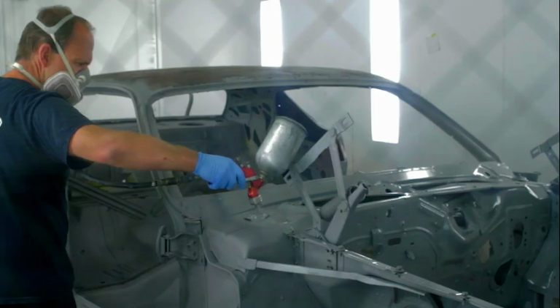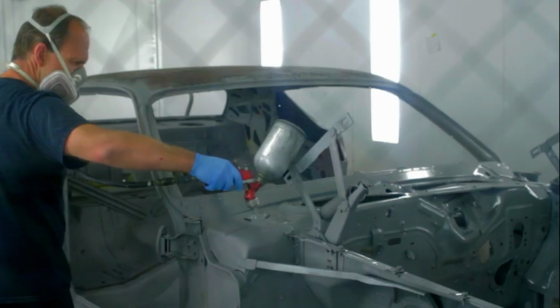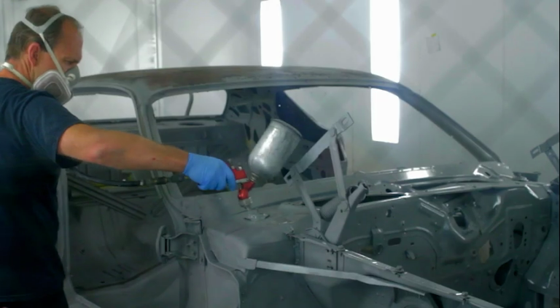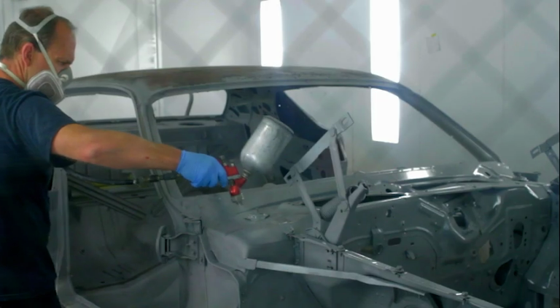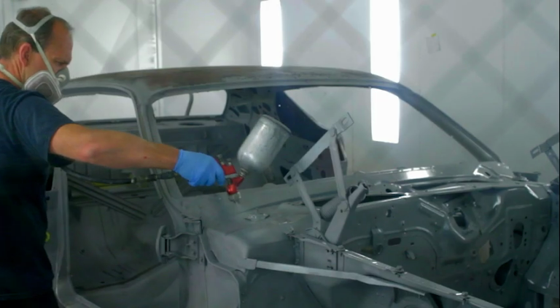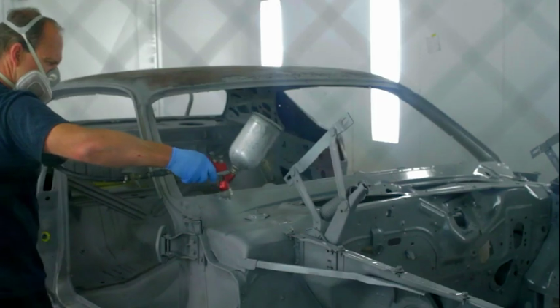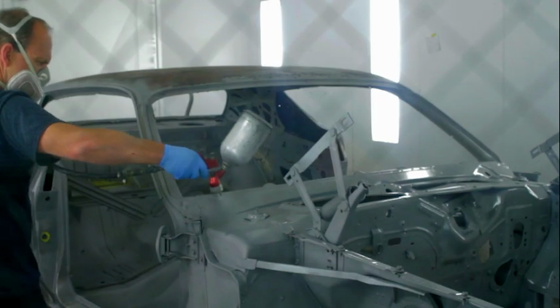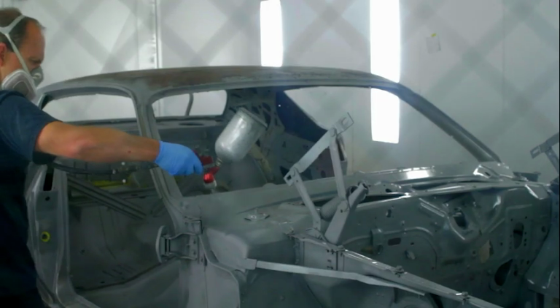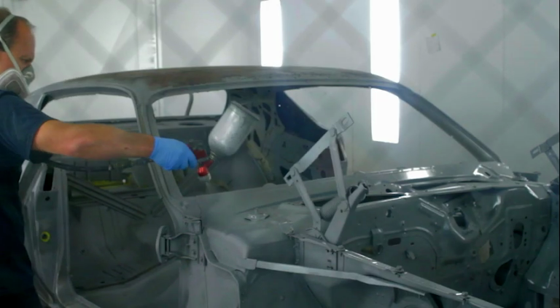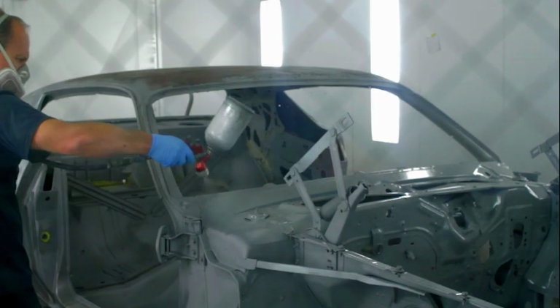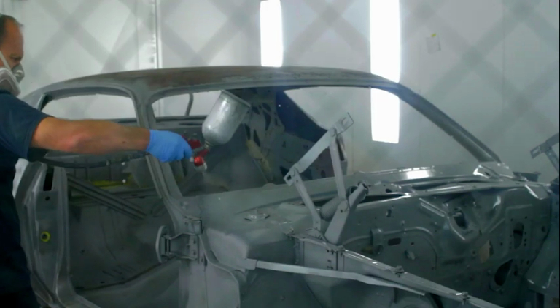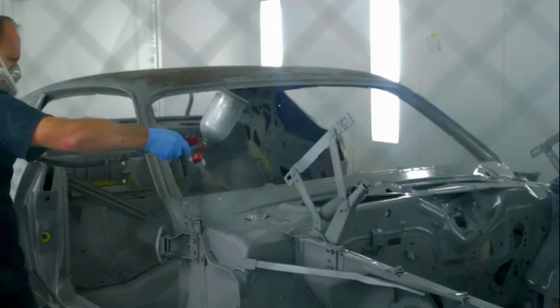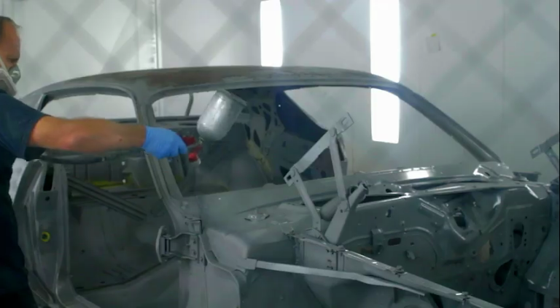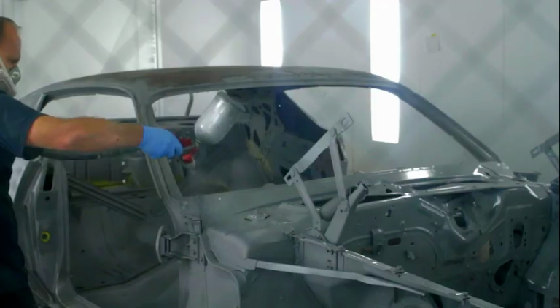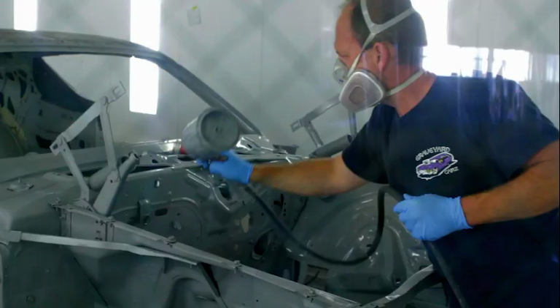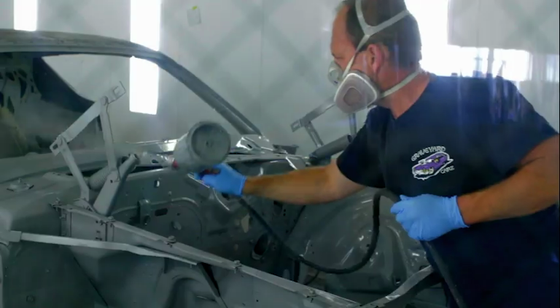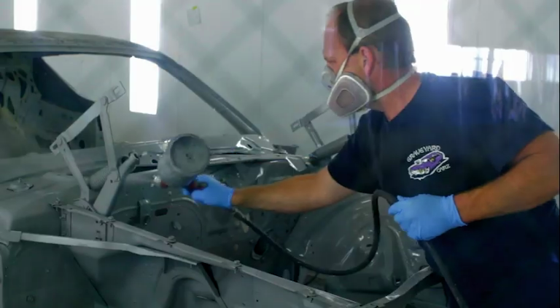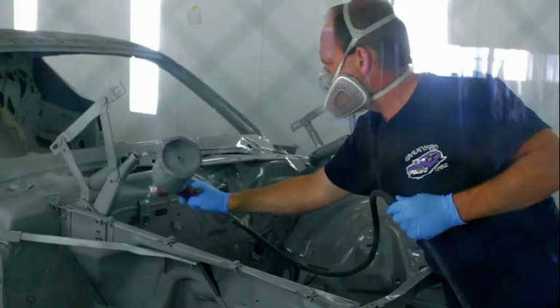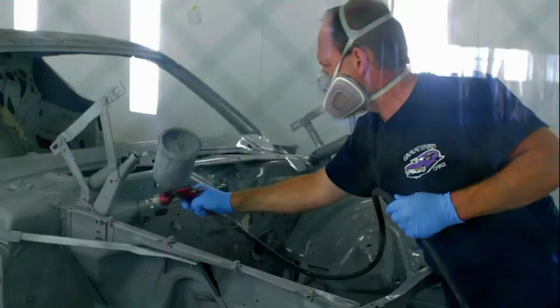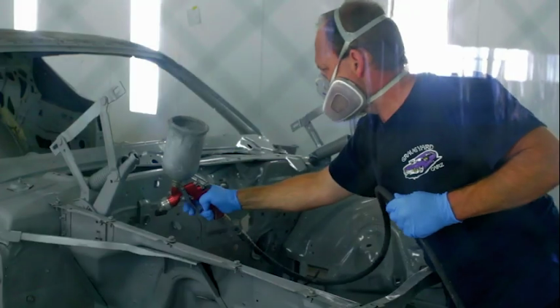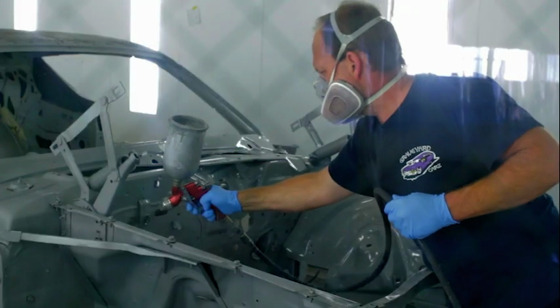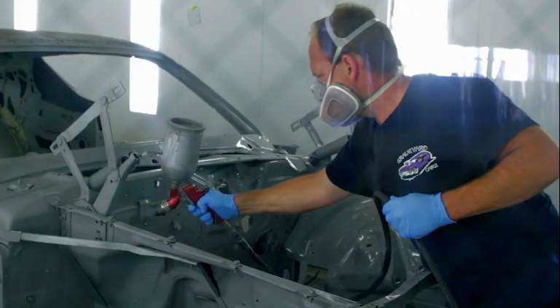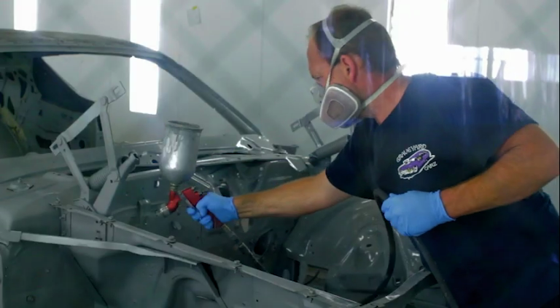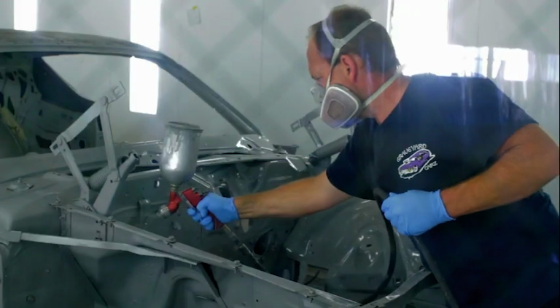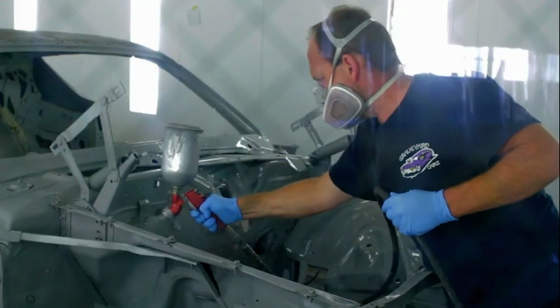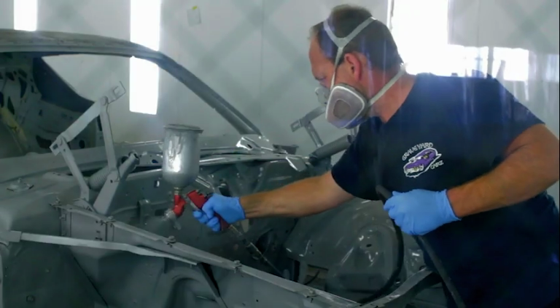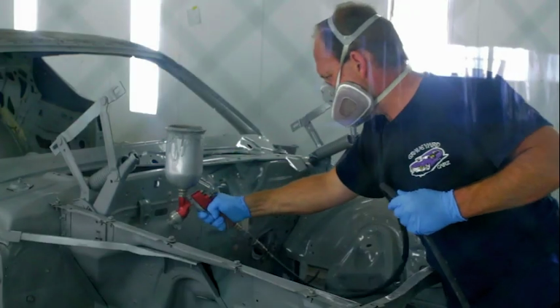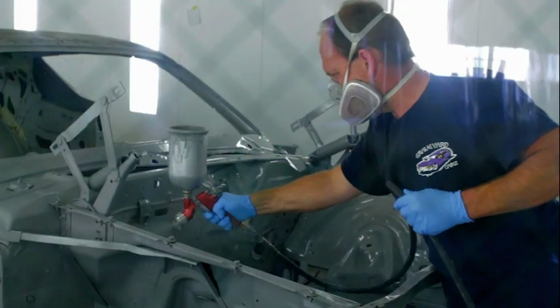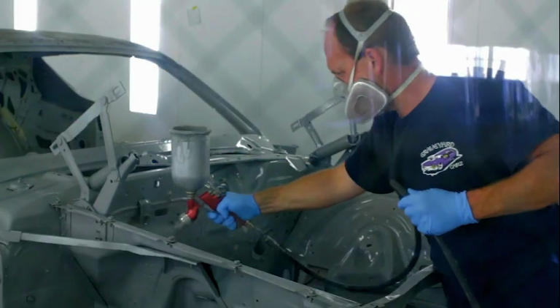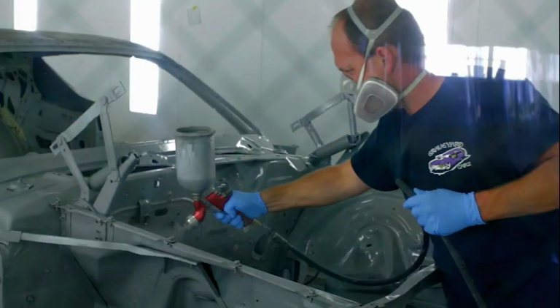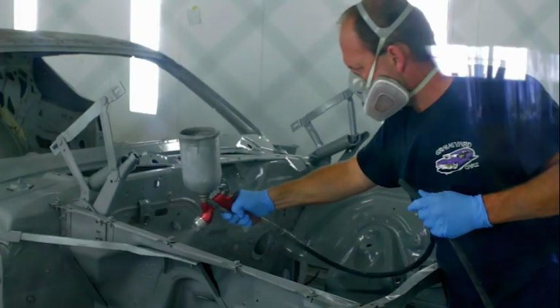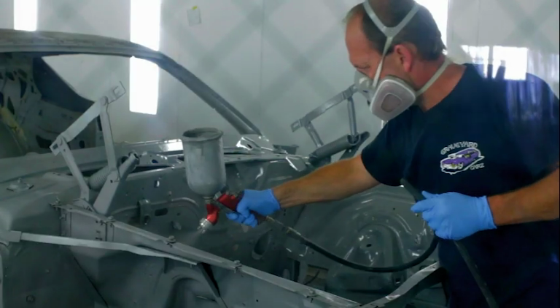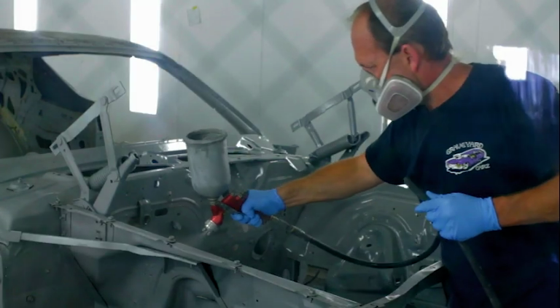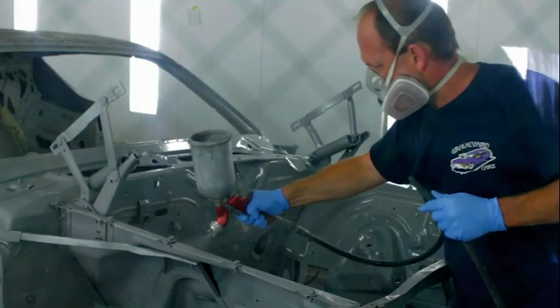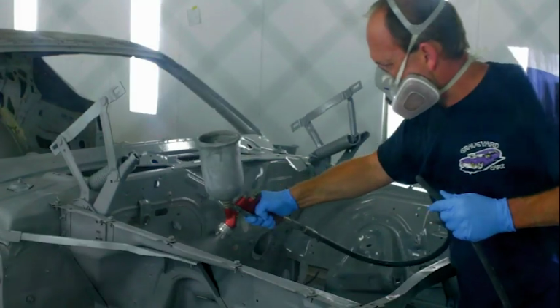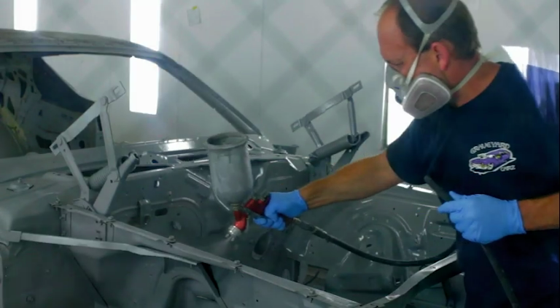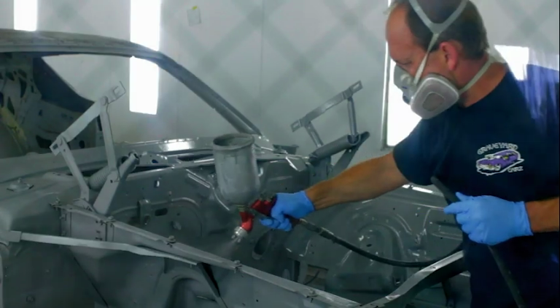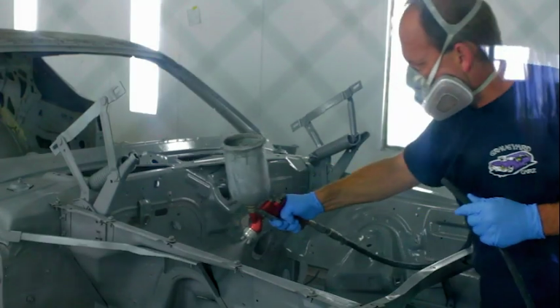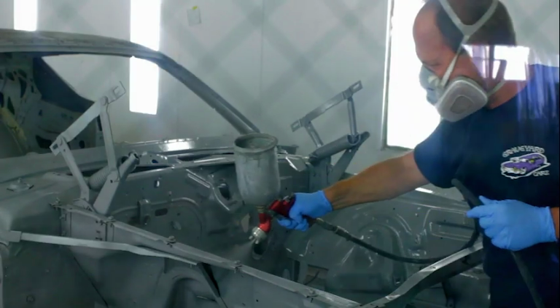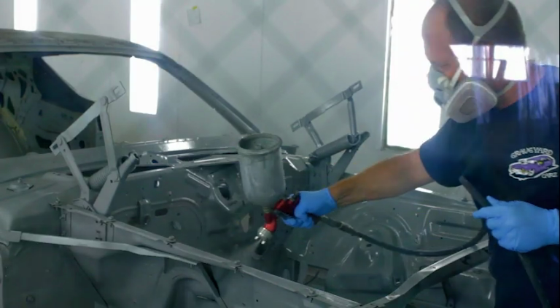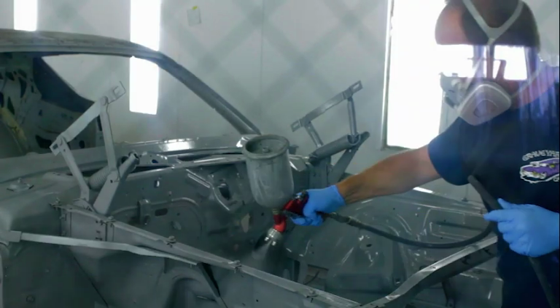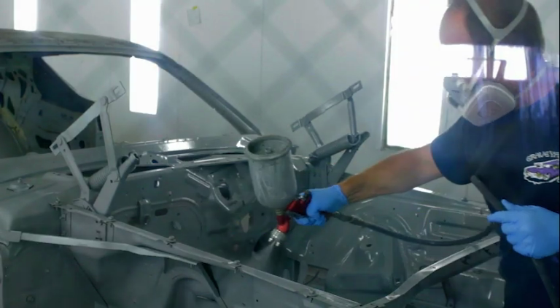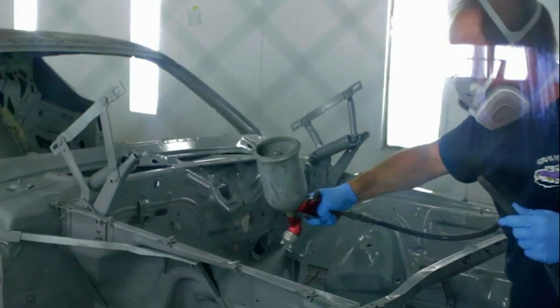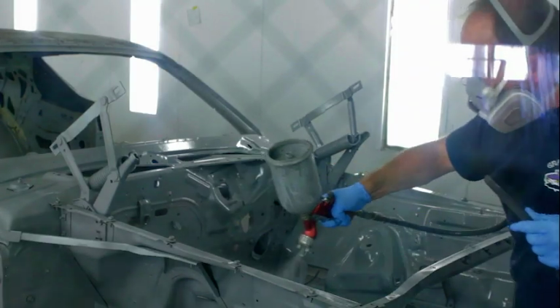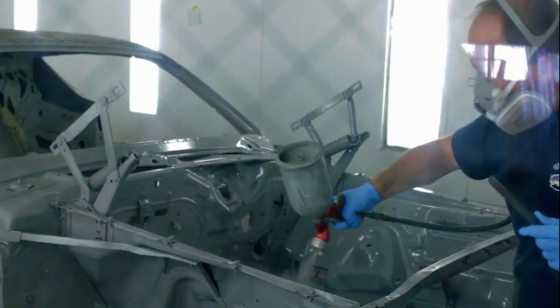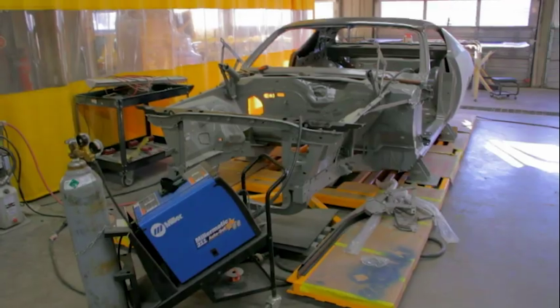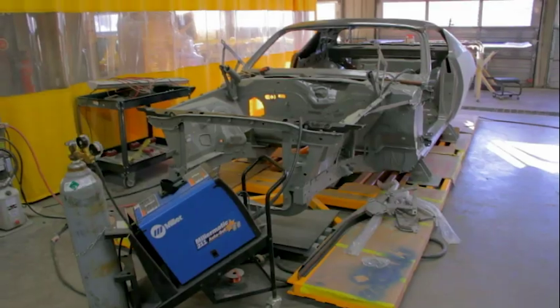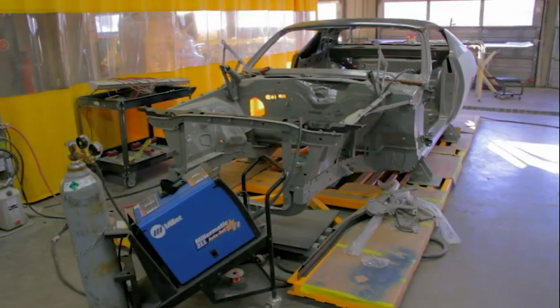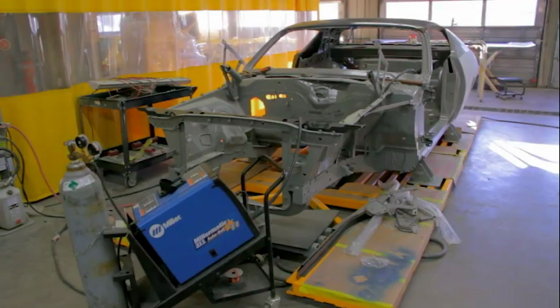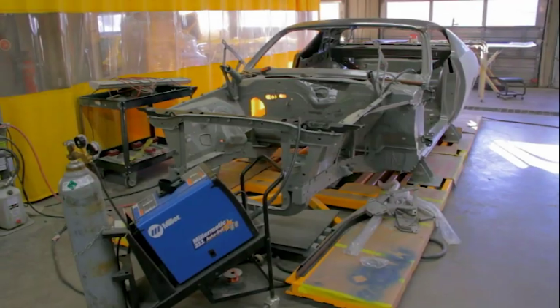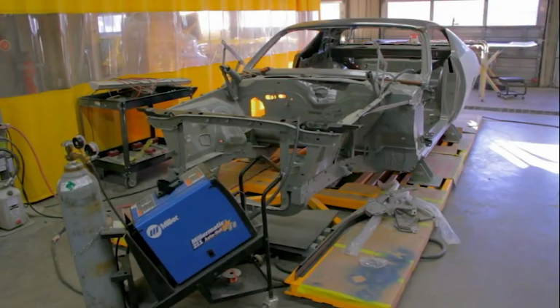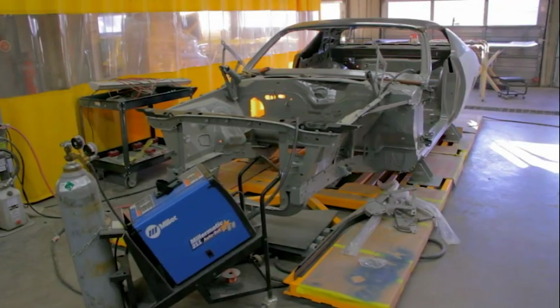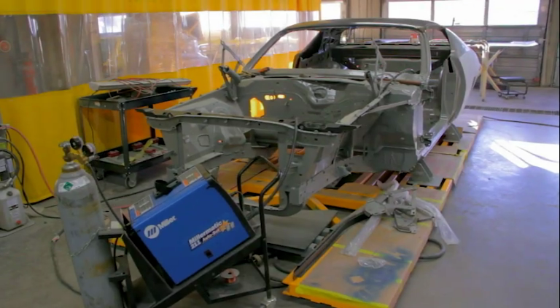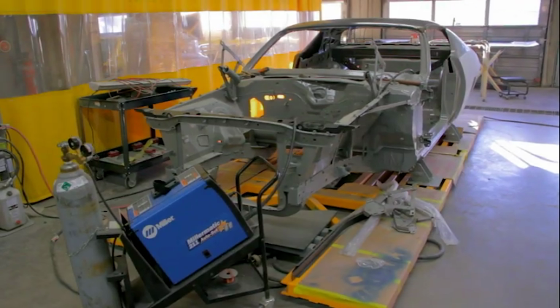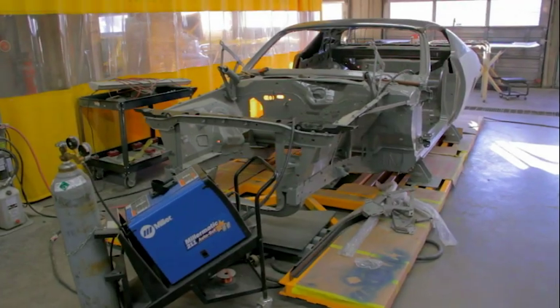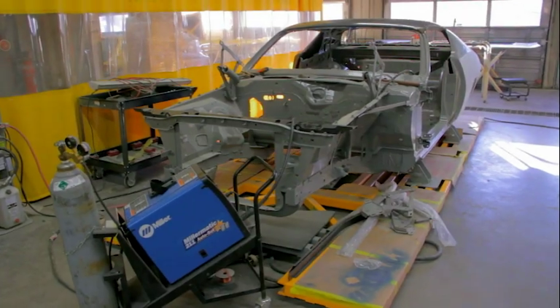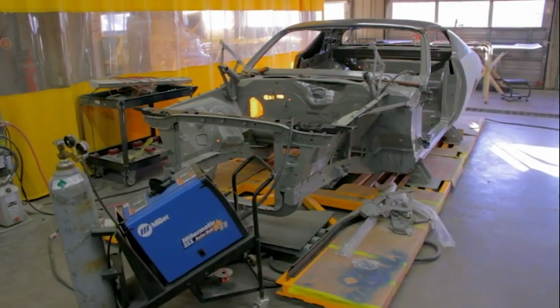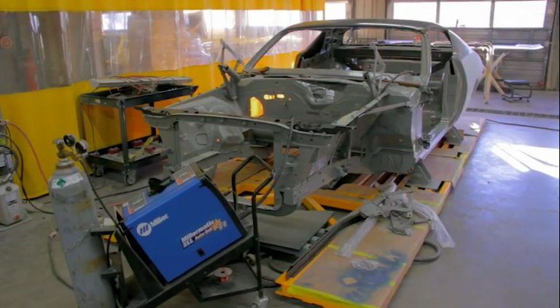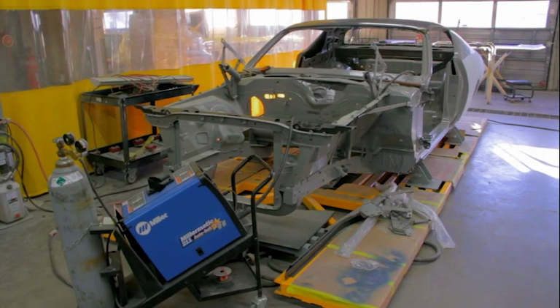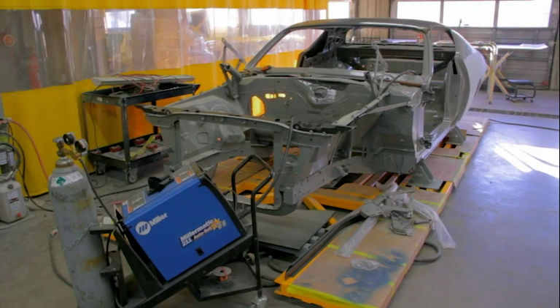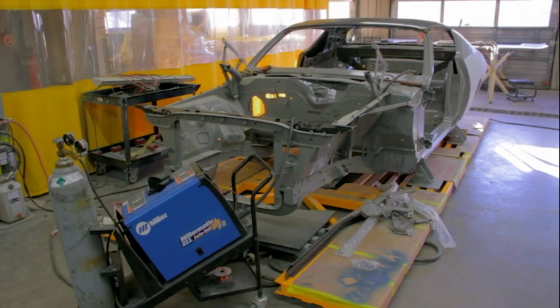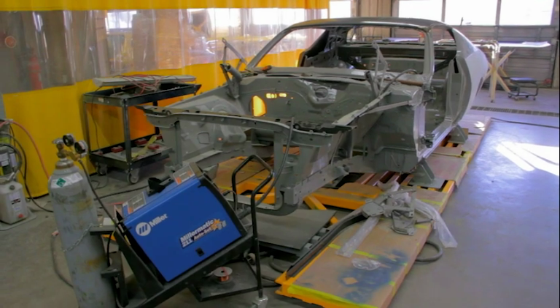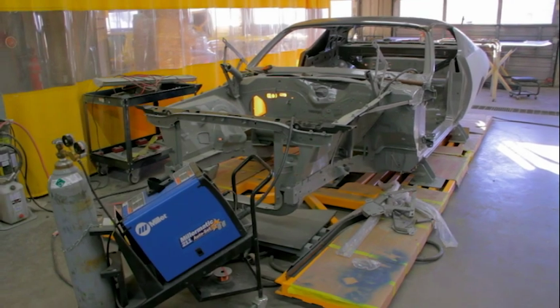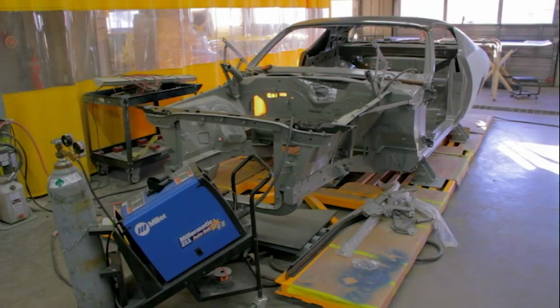Primer it. Once the primer's done and kicked off, it was ready to move over to the paint guy so they could do the block, prime, block, prime, paint.